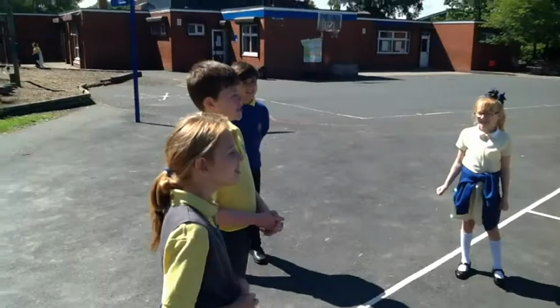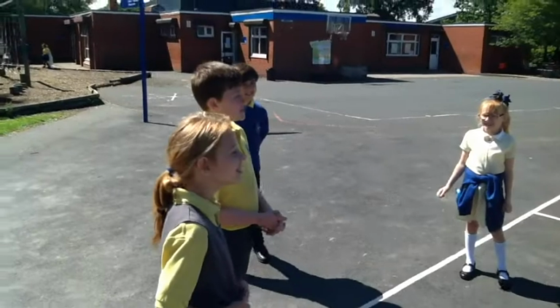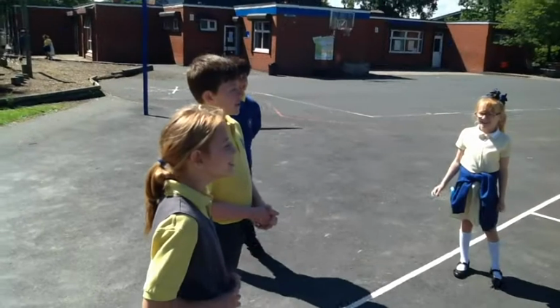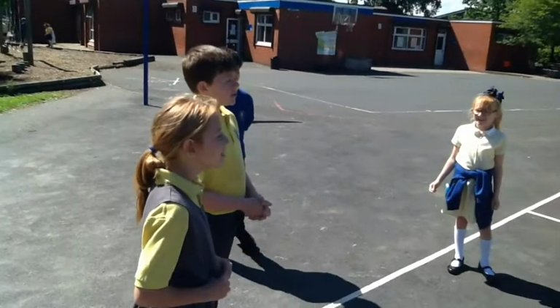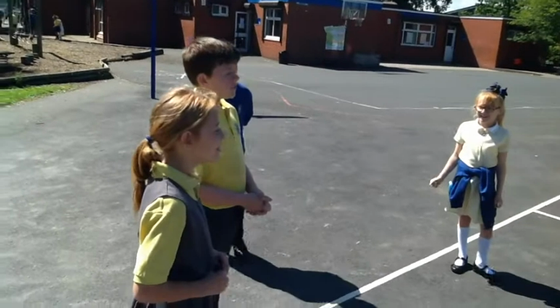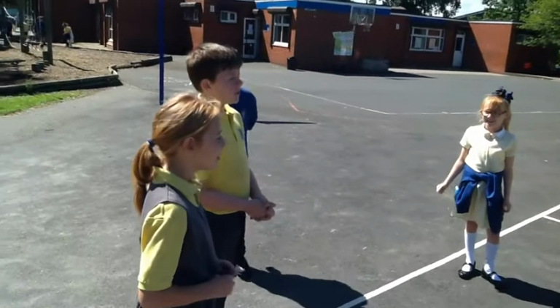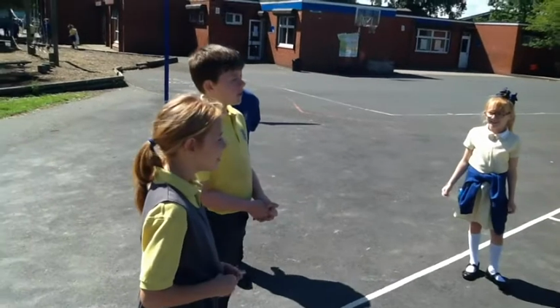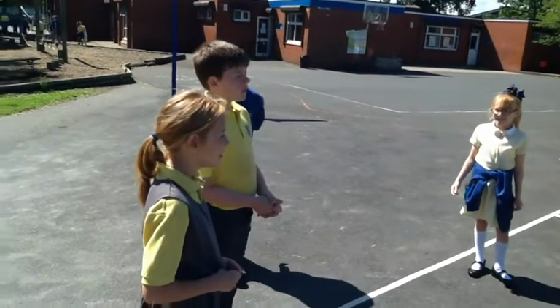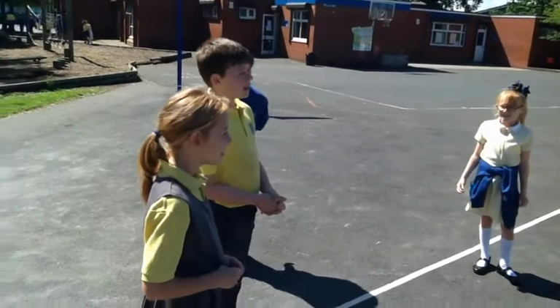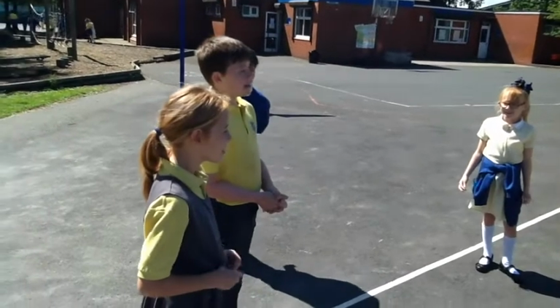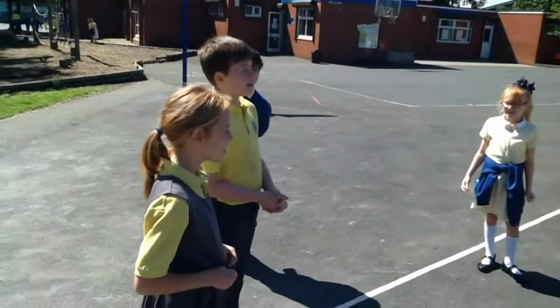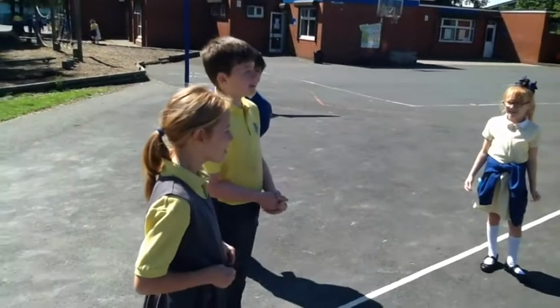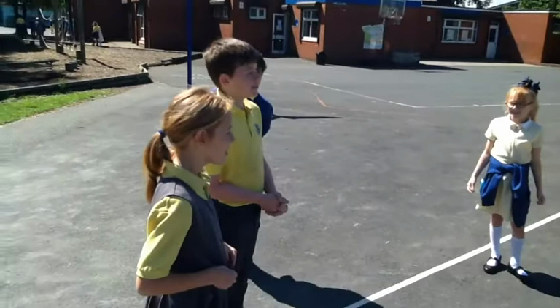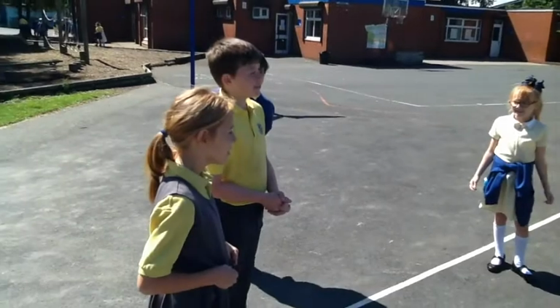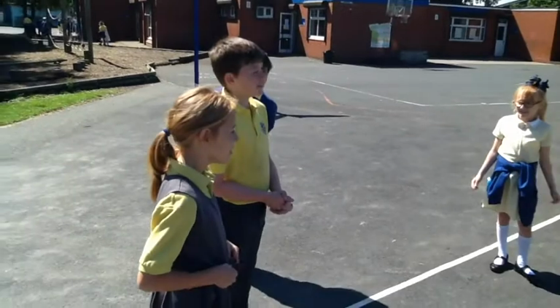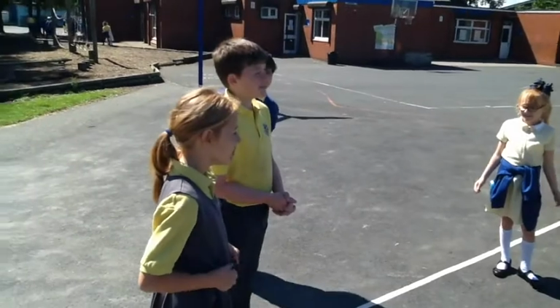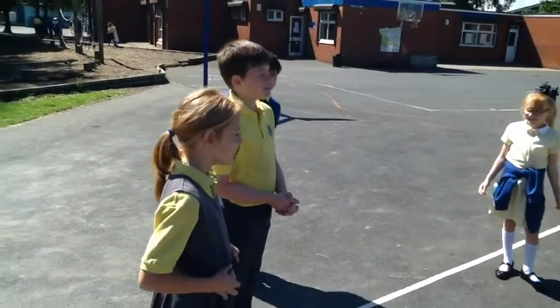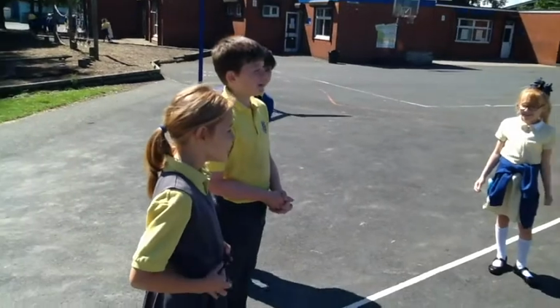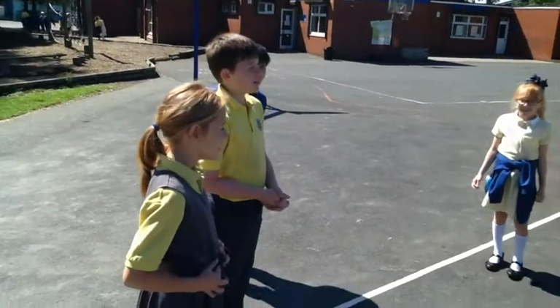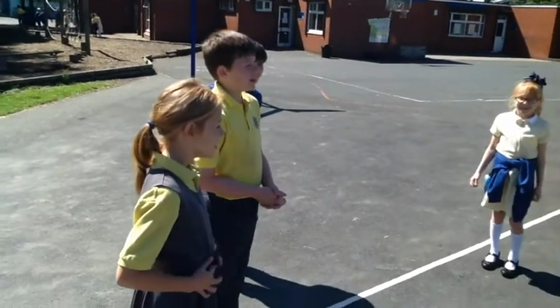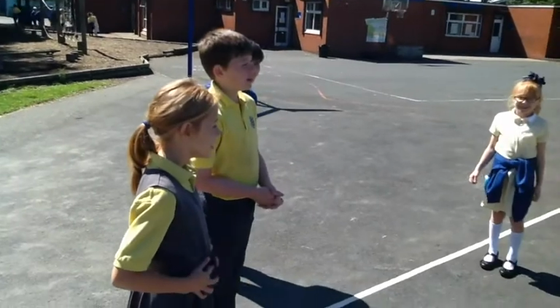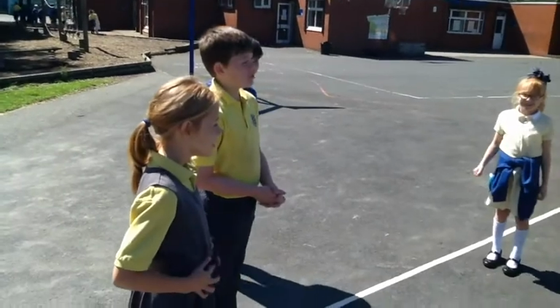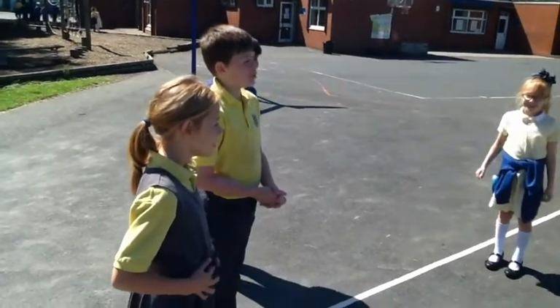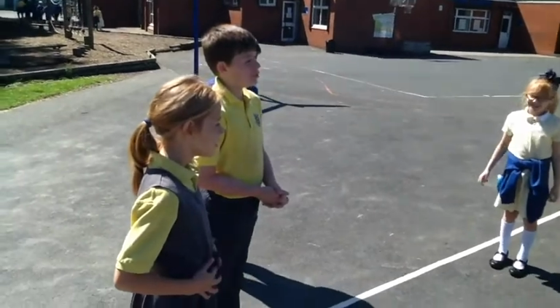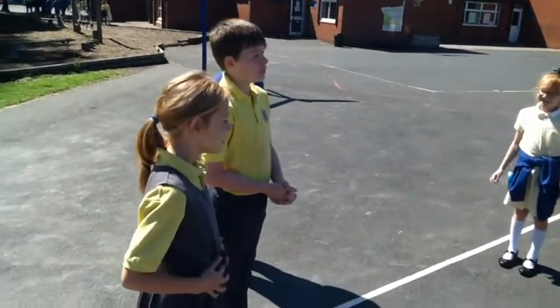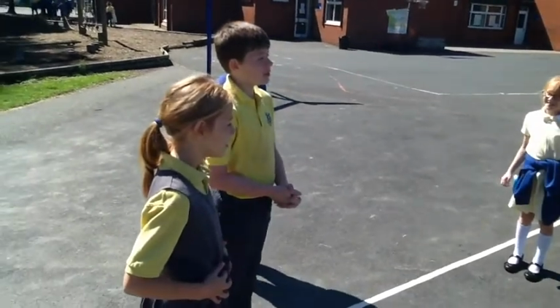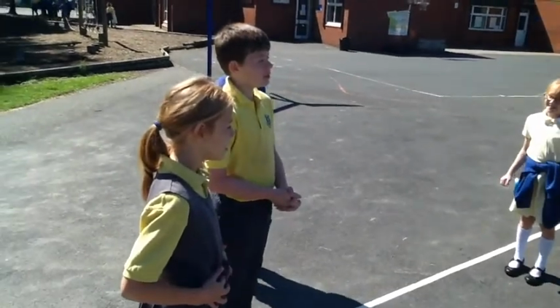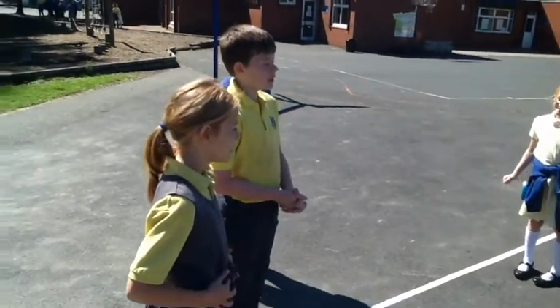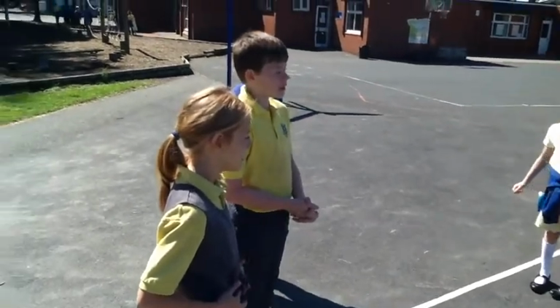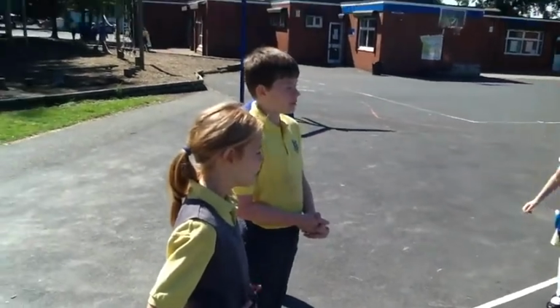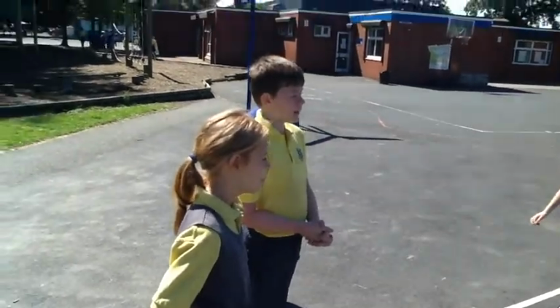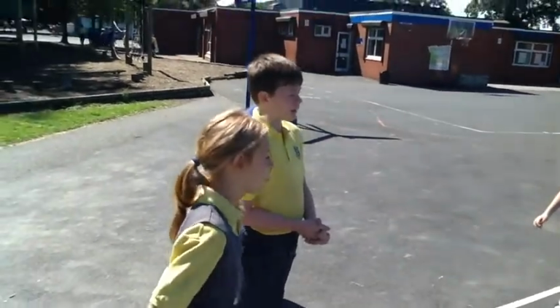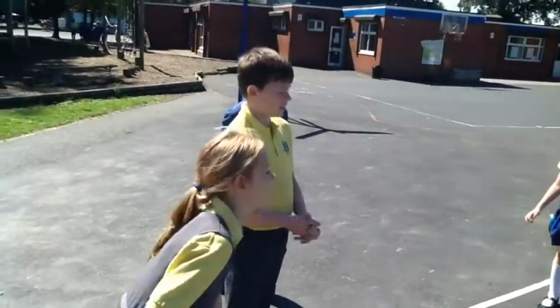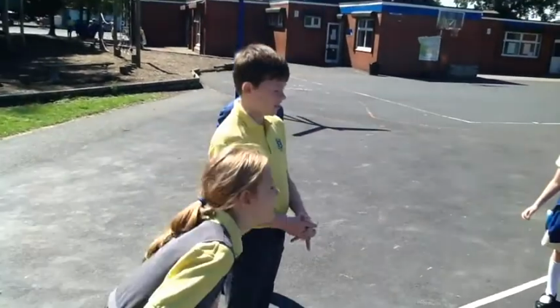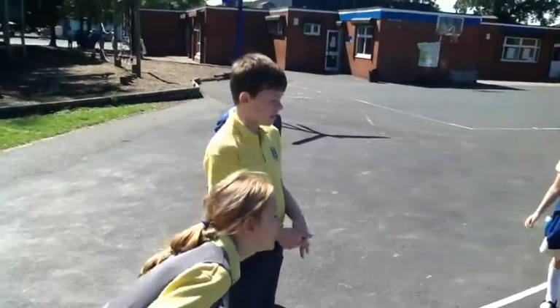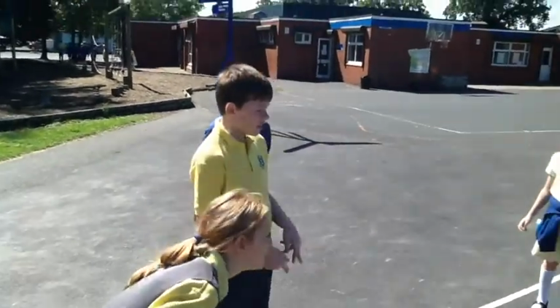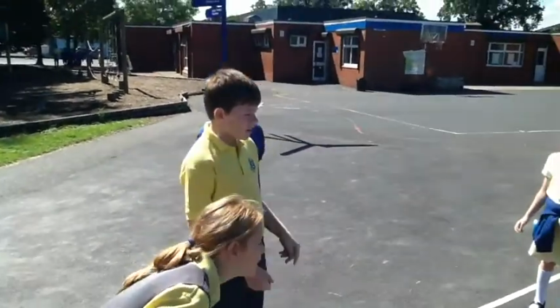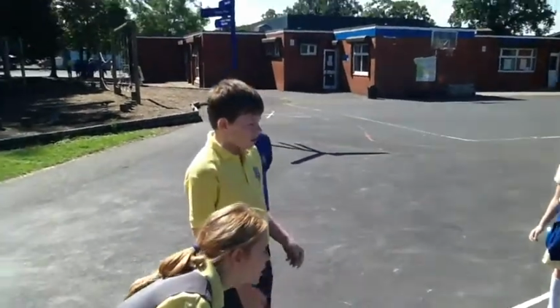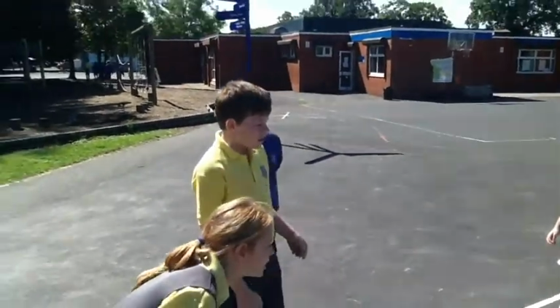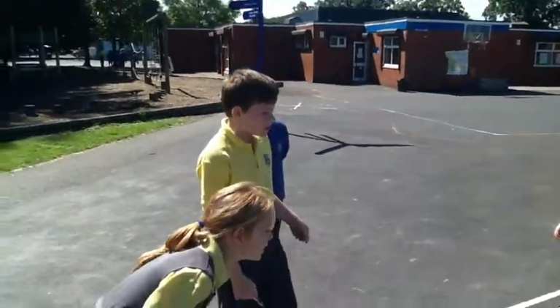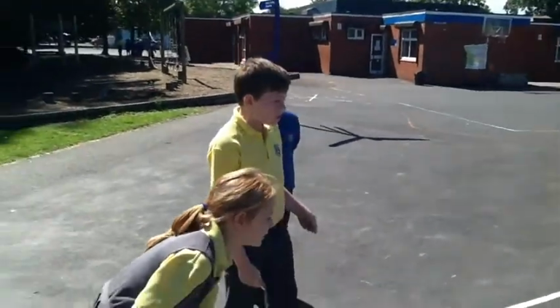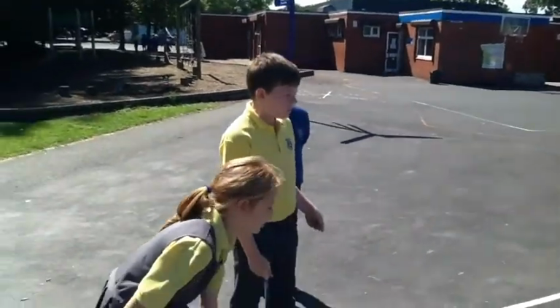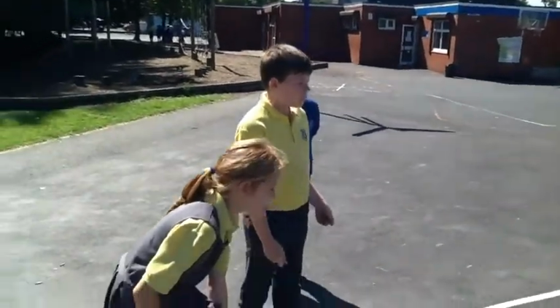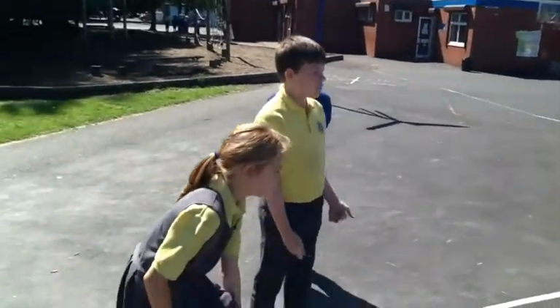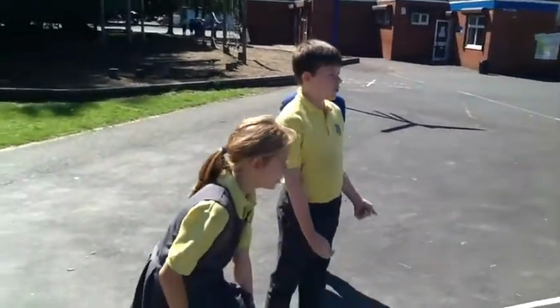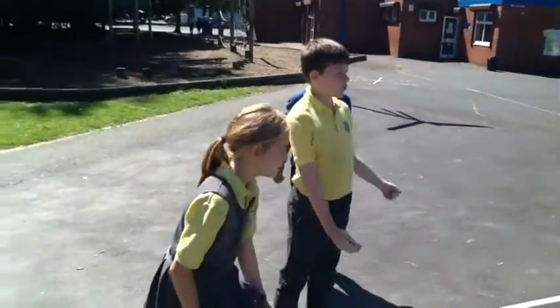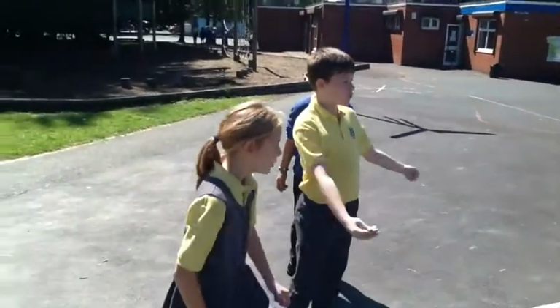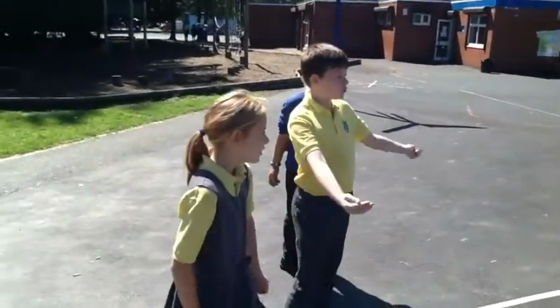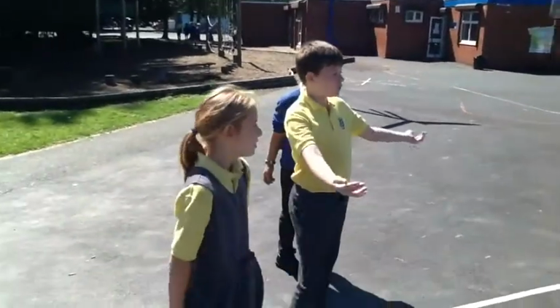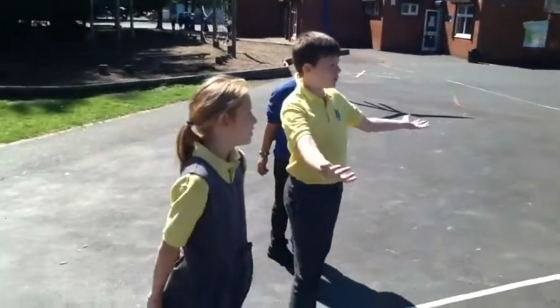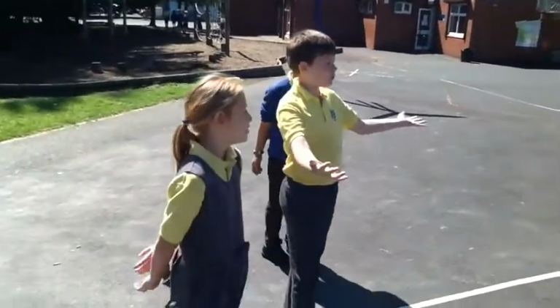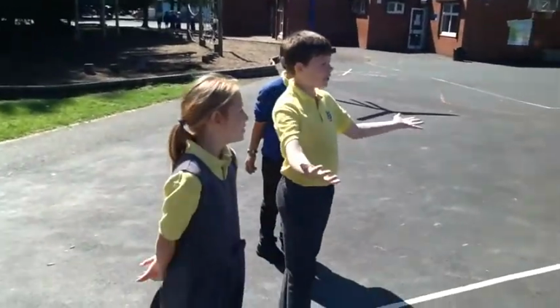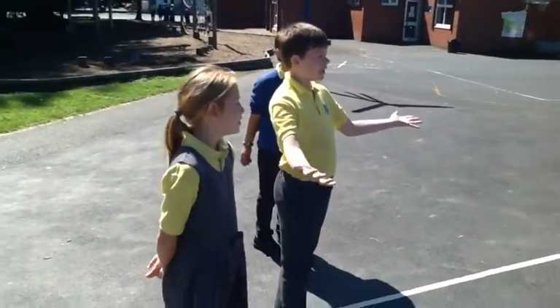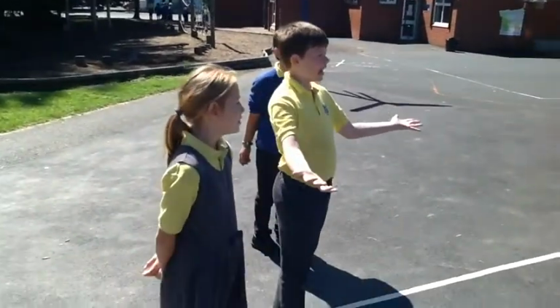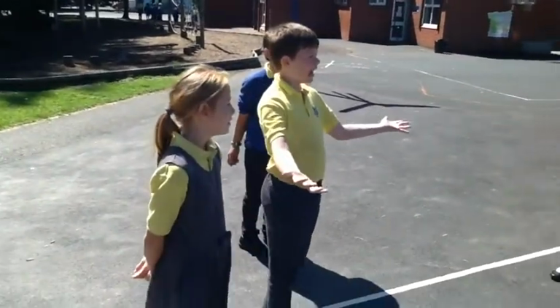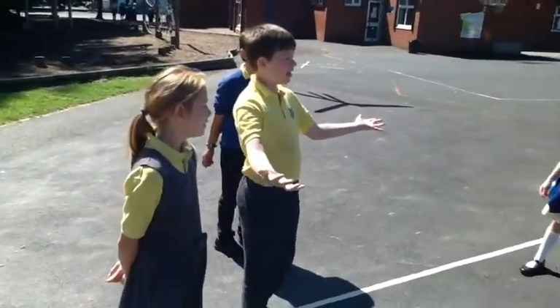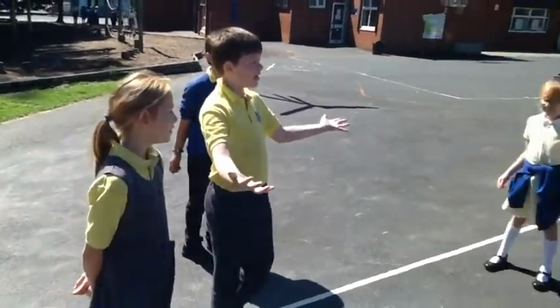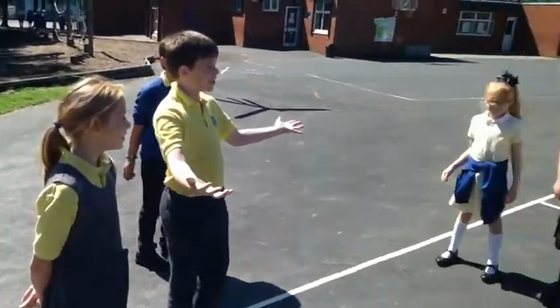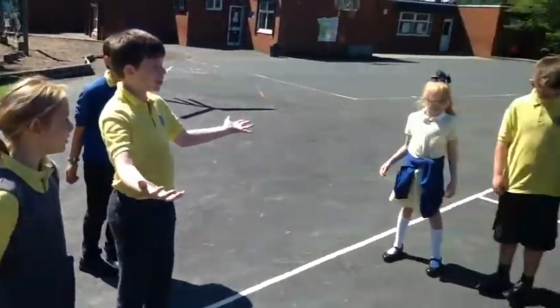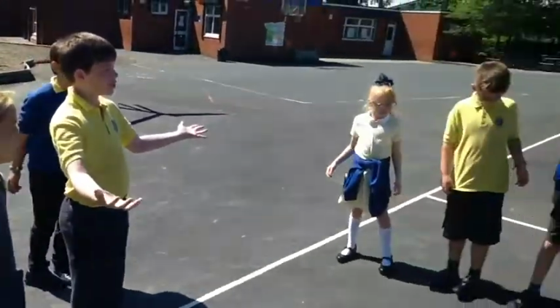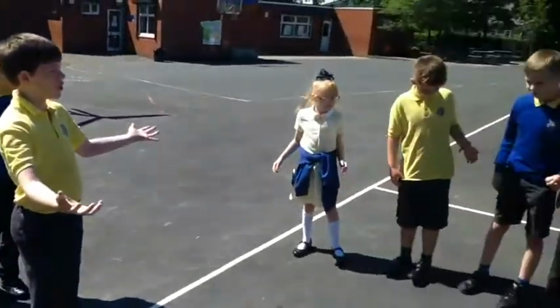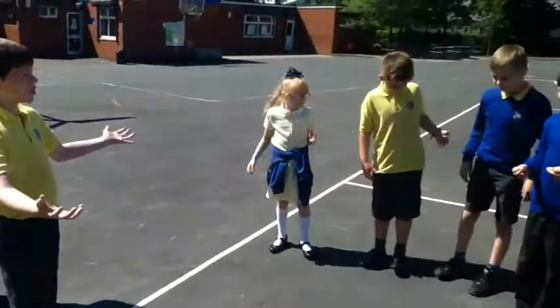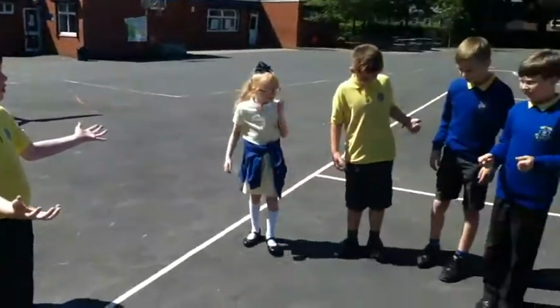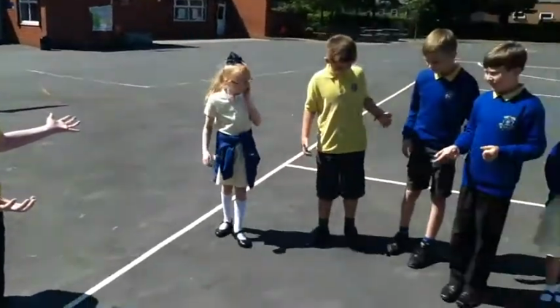Today we are going to learn about how to do tomatomati. So first we join hands in a circle.